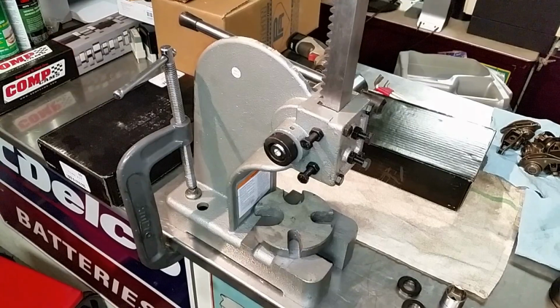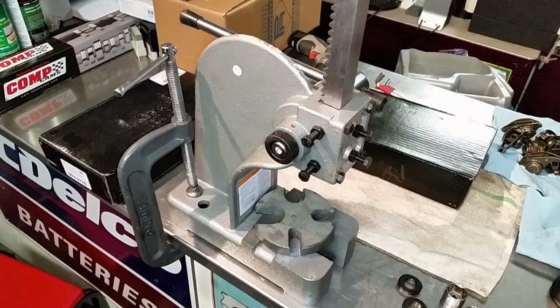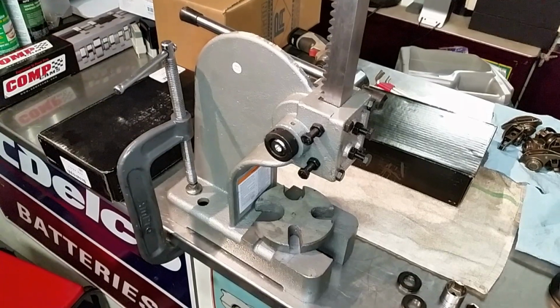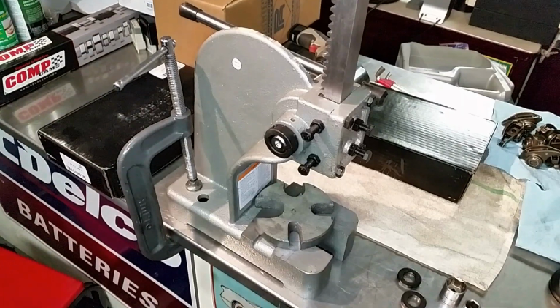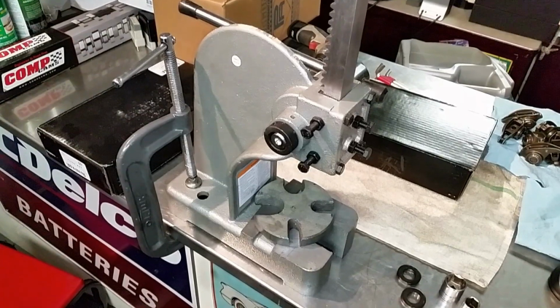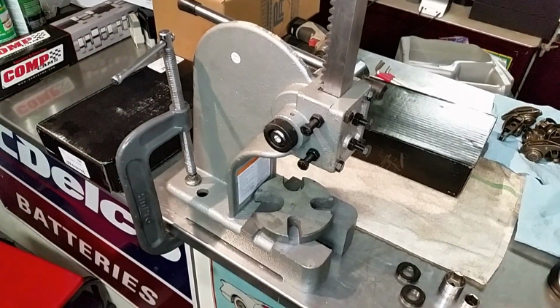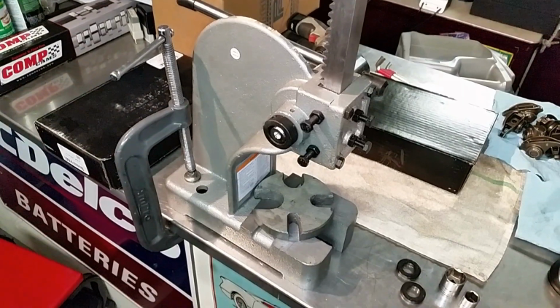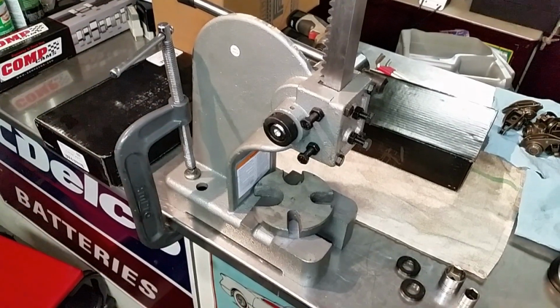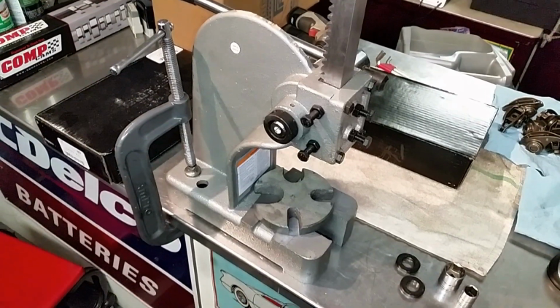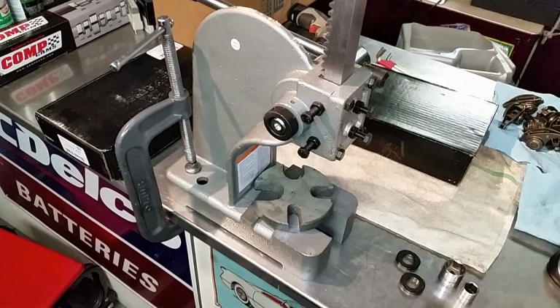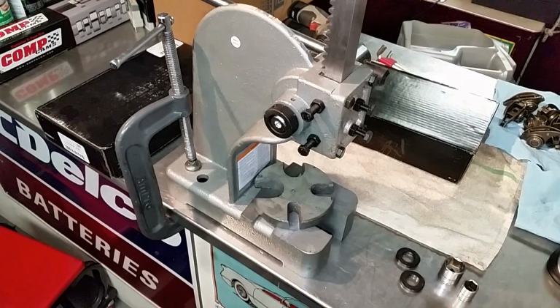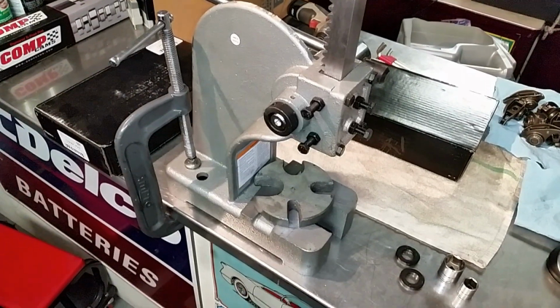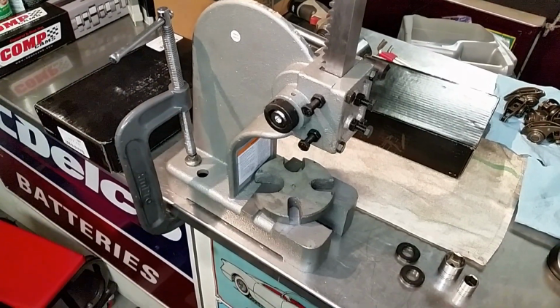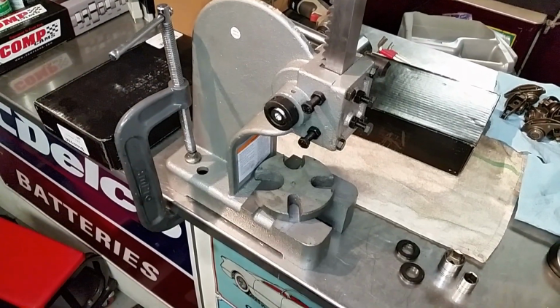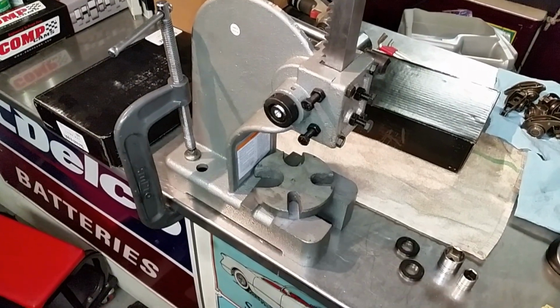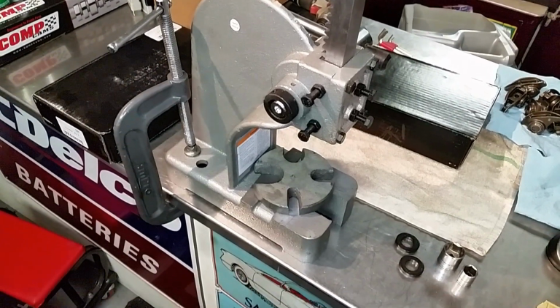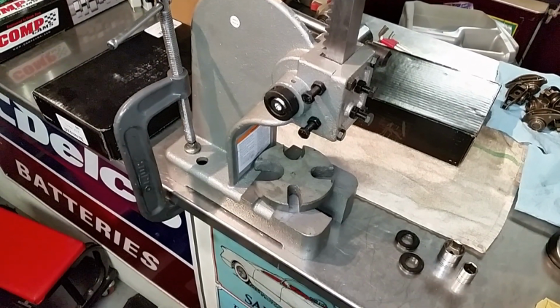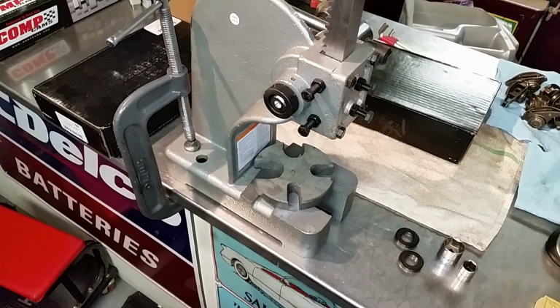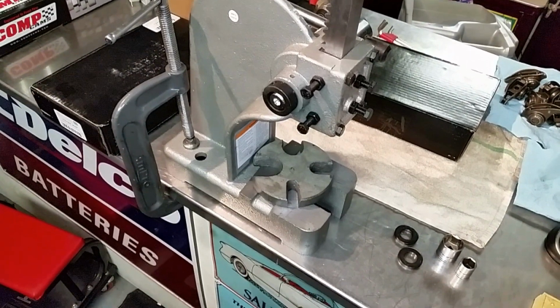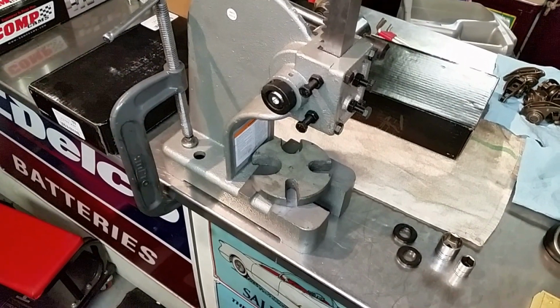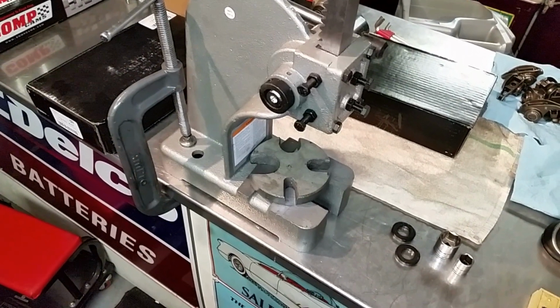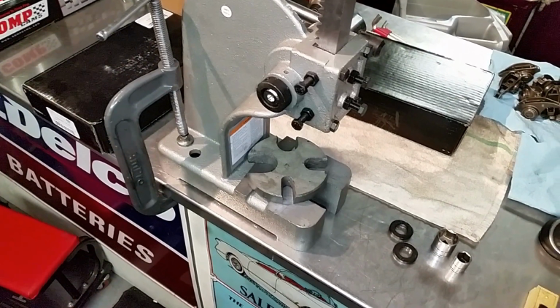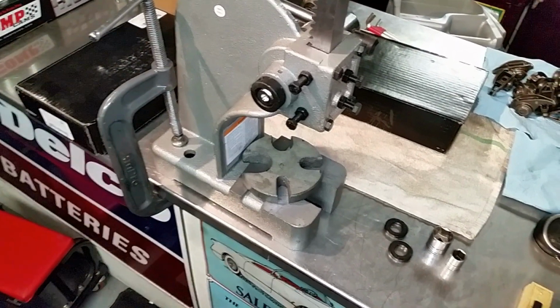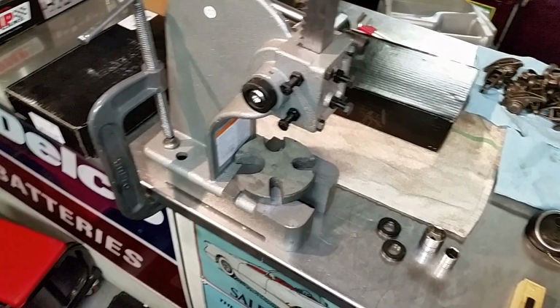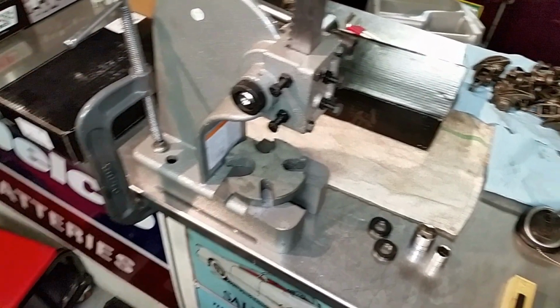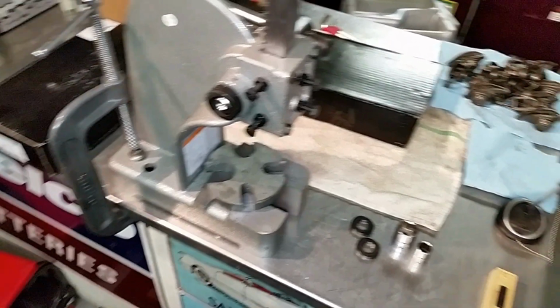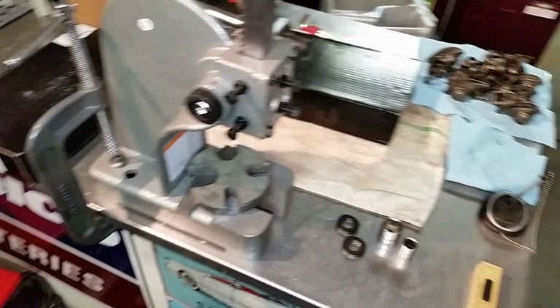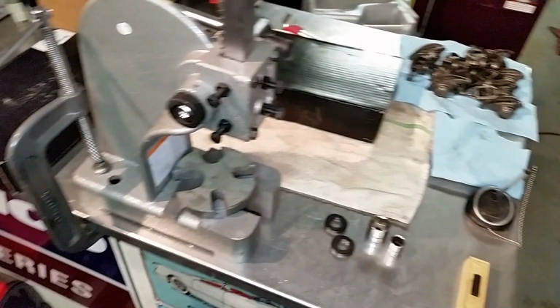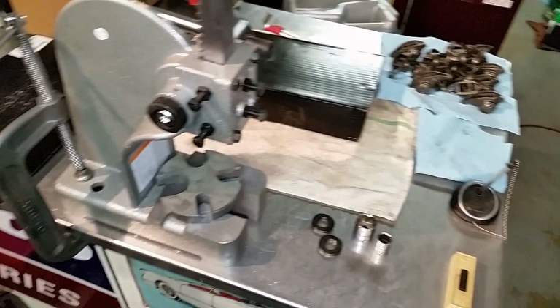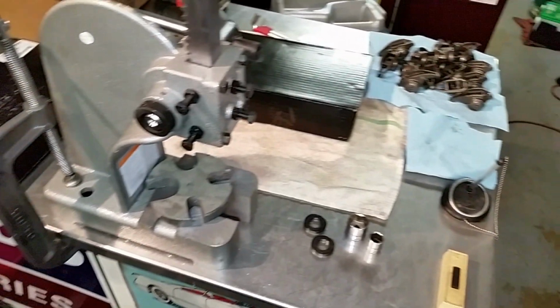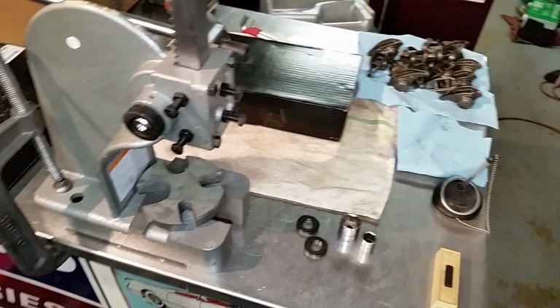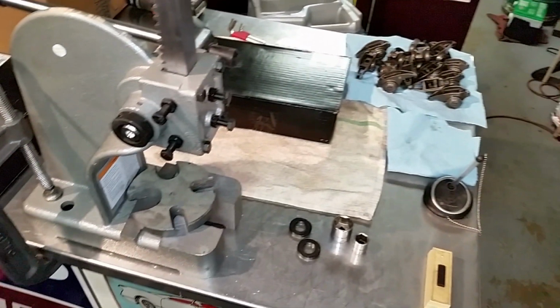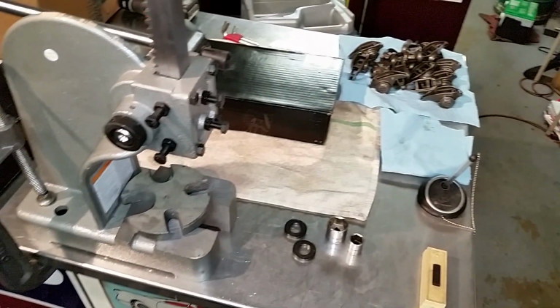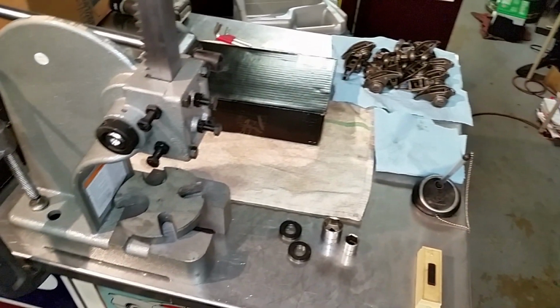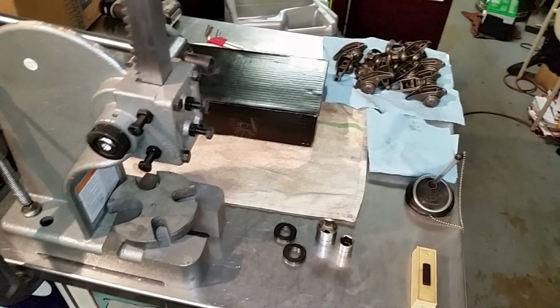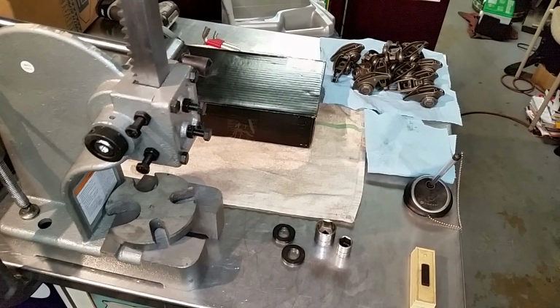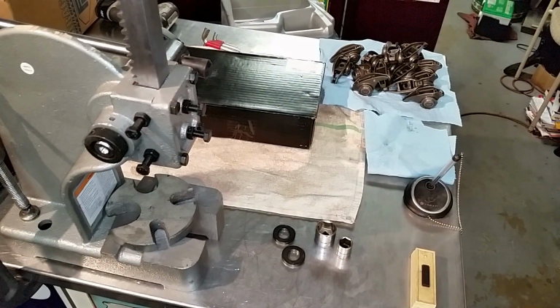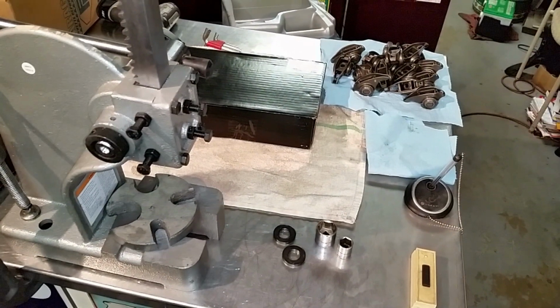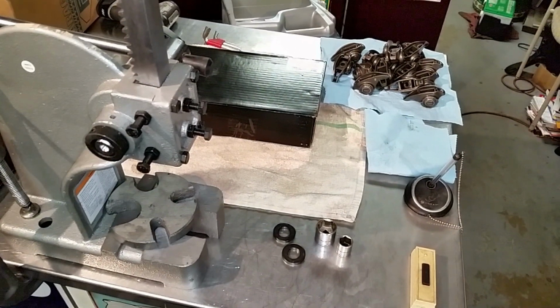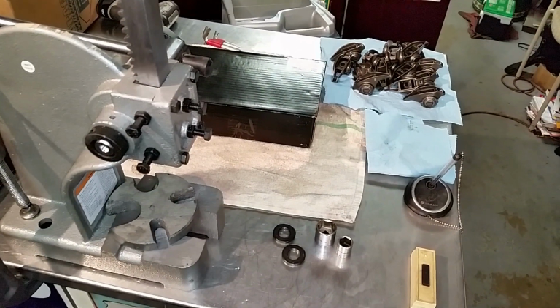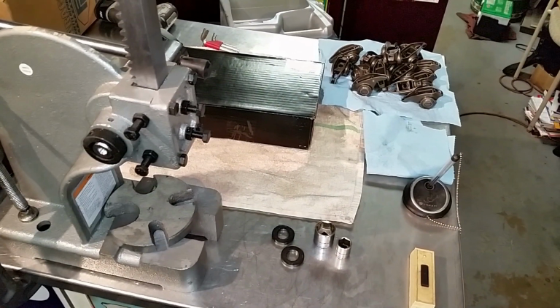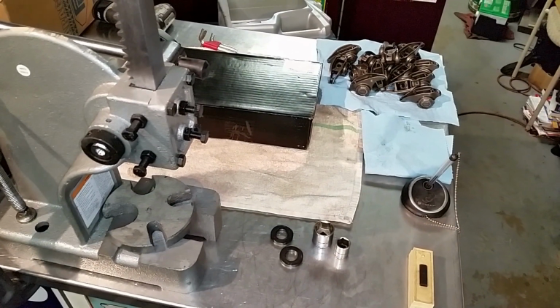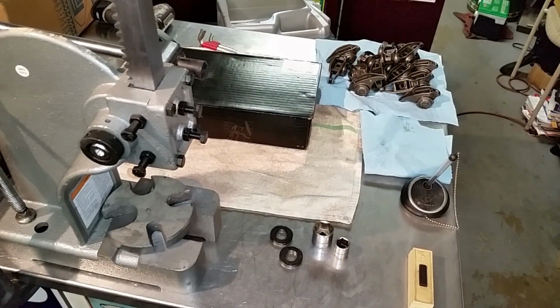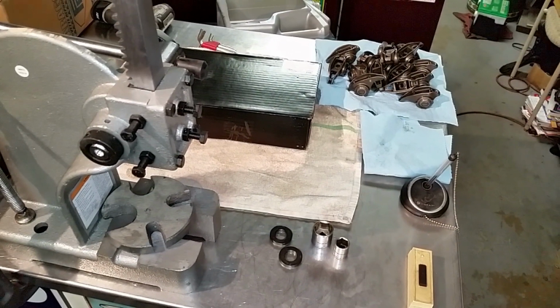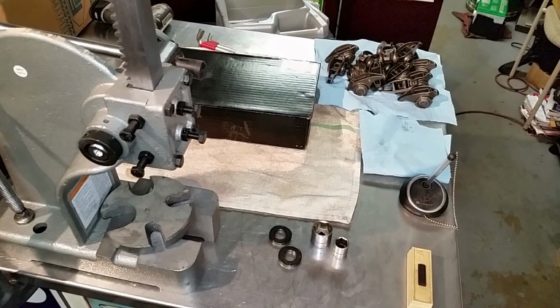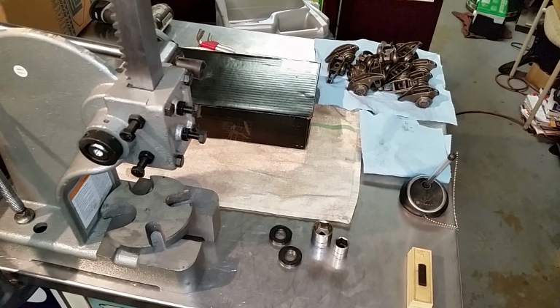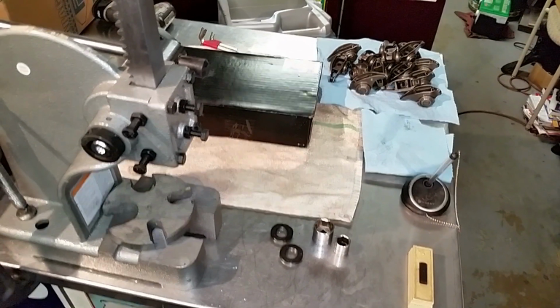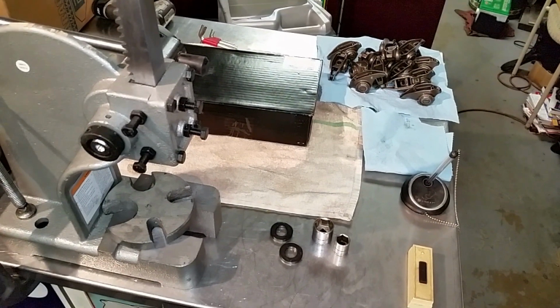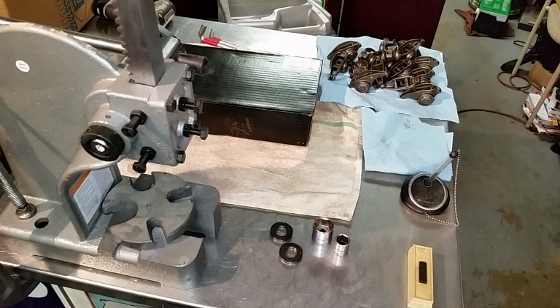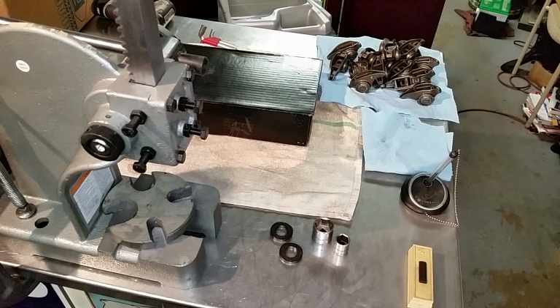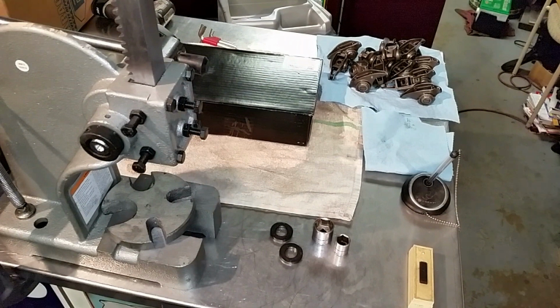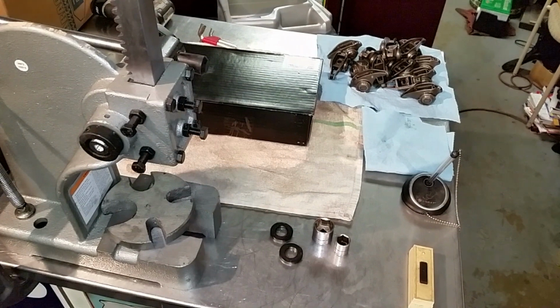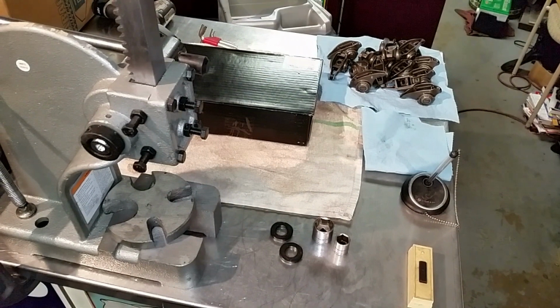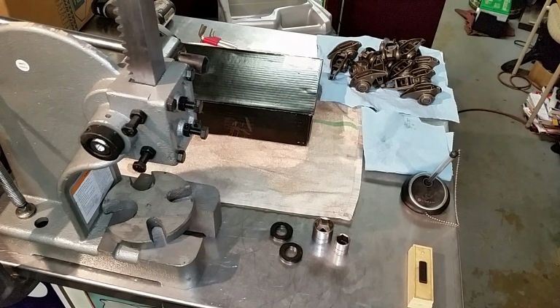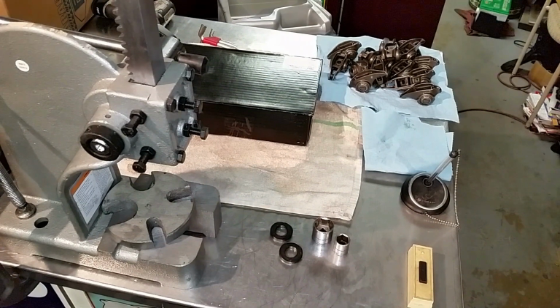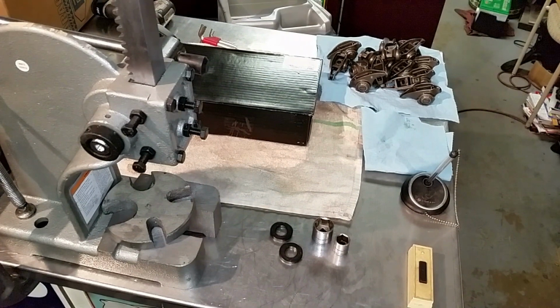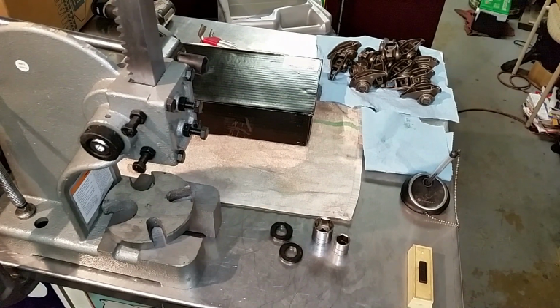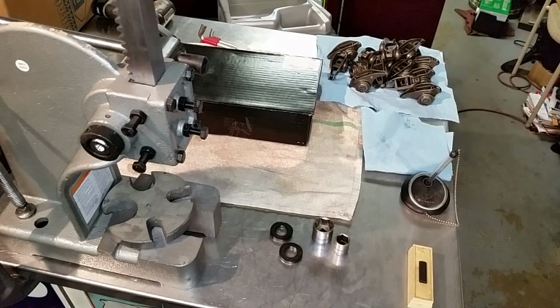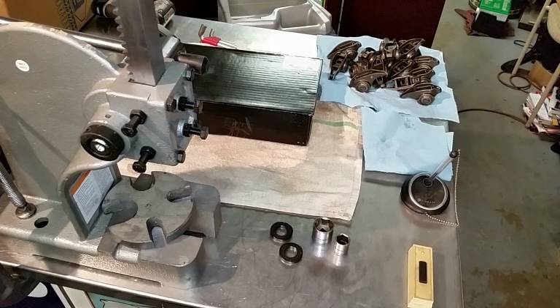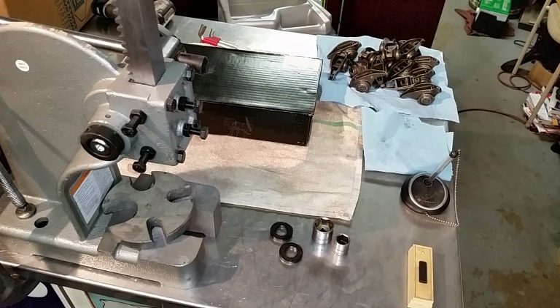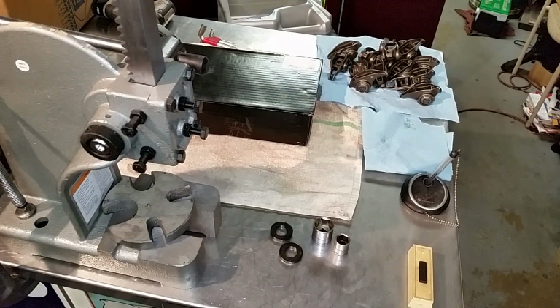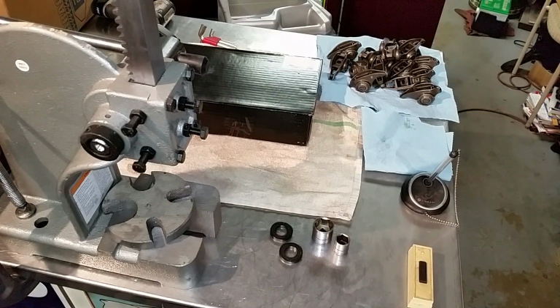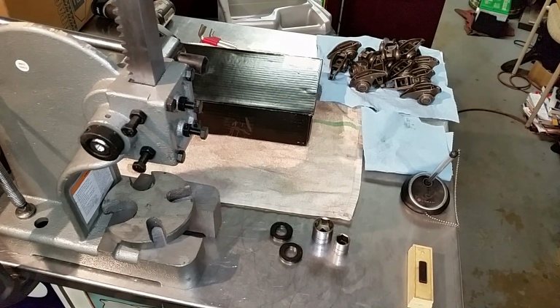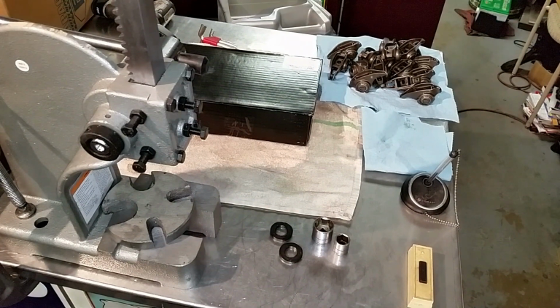Best $50 you can spend when considering a rocker arm upgrade. Check it out.